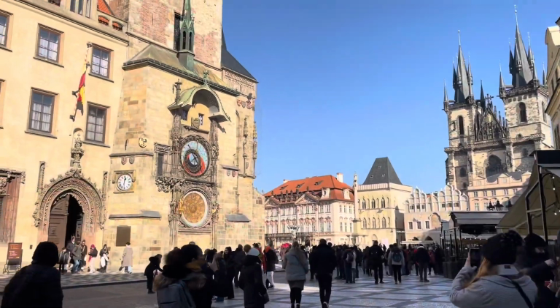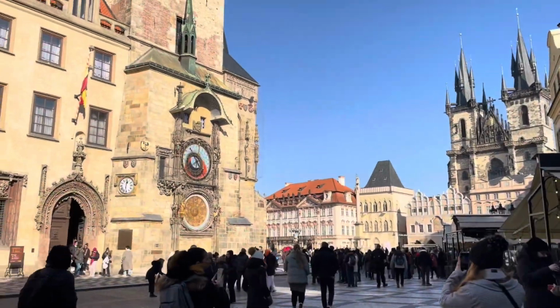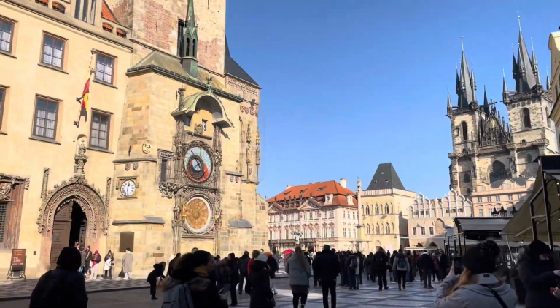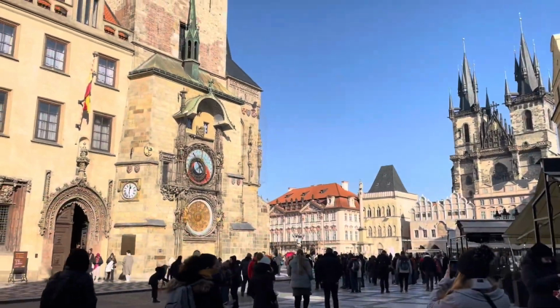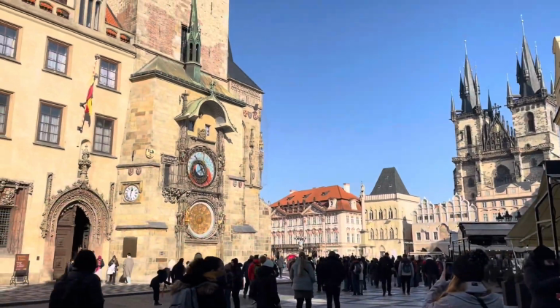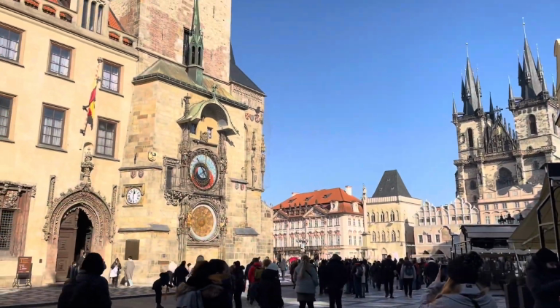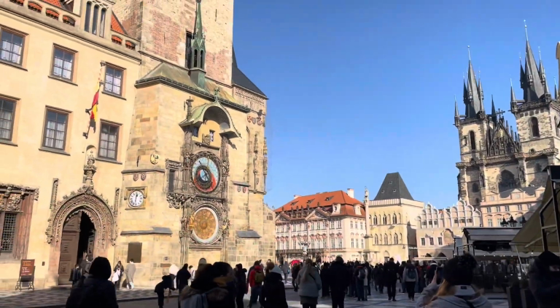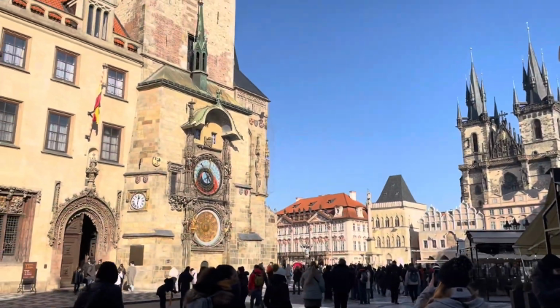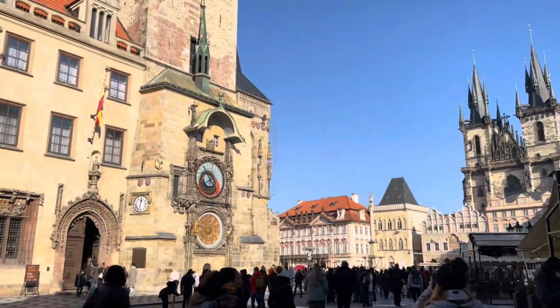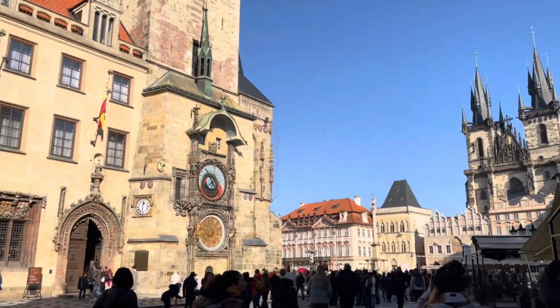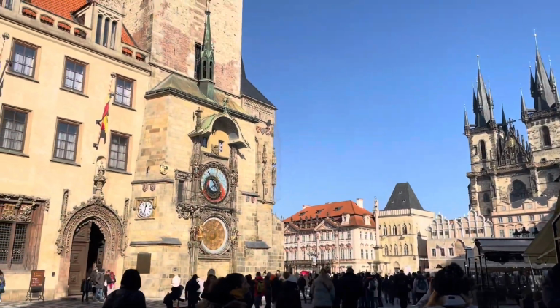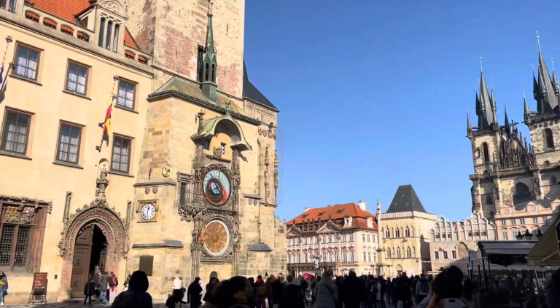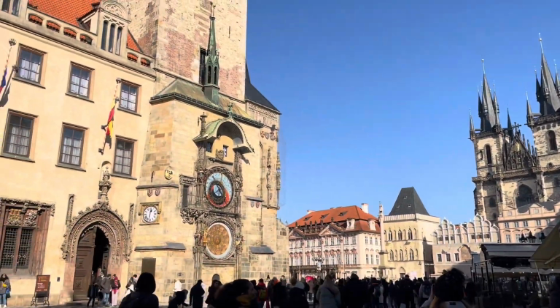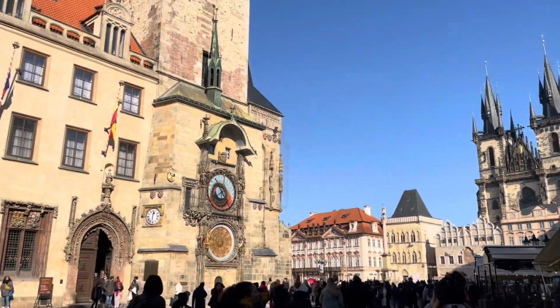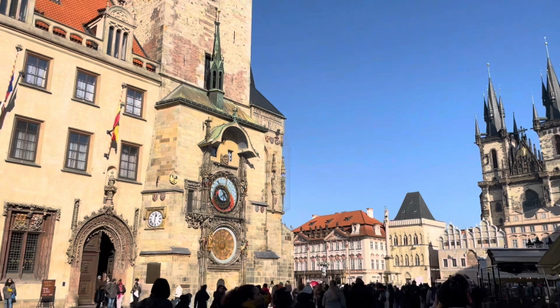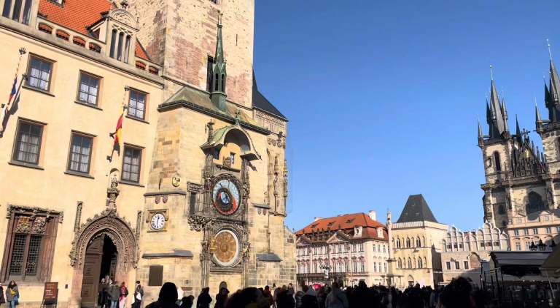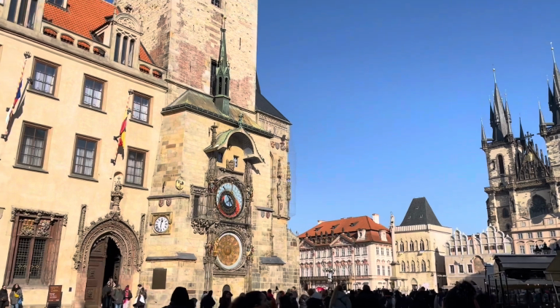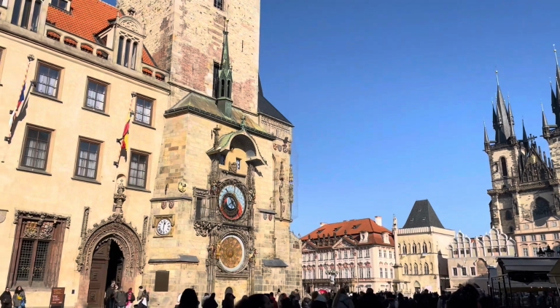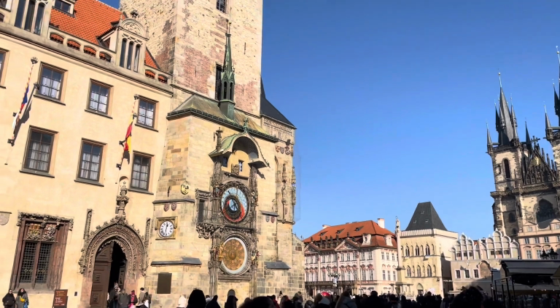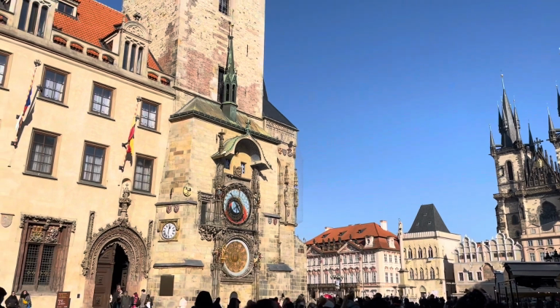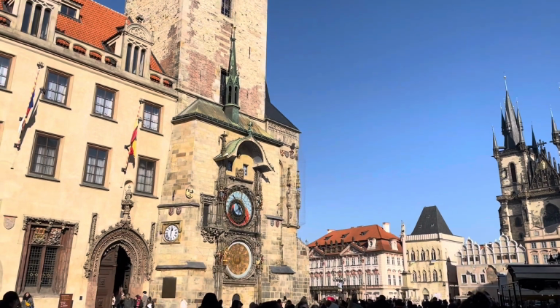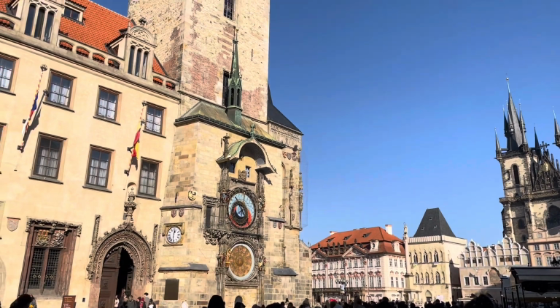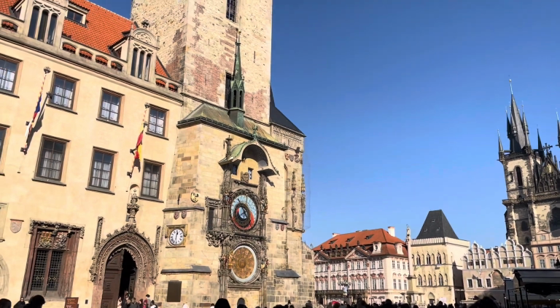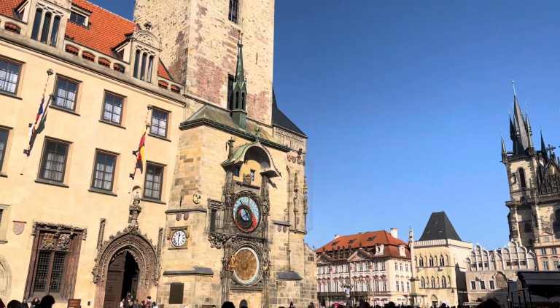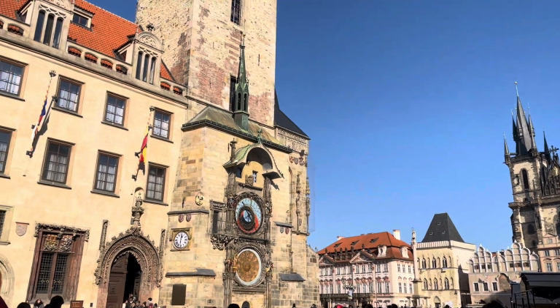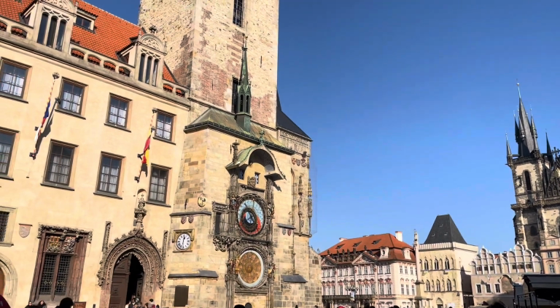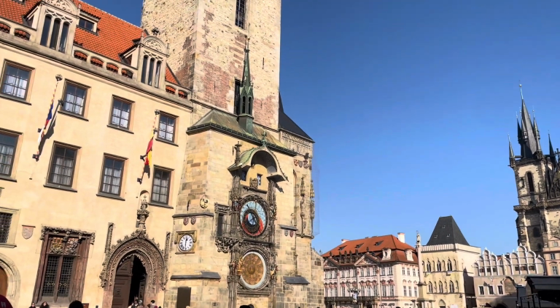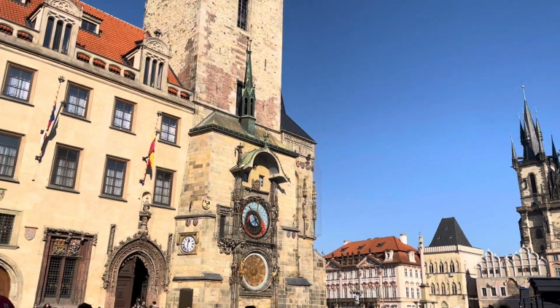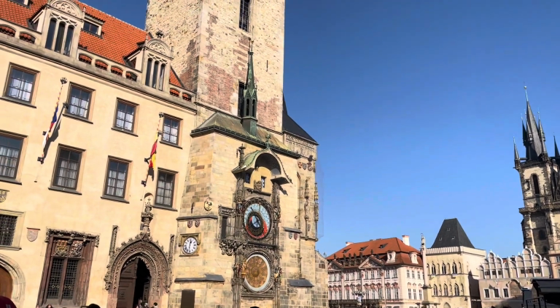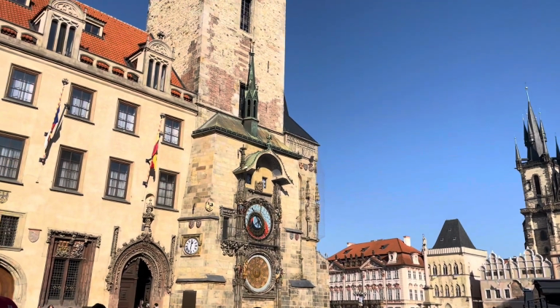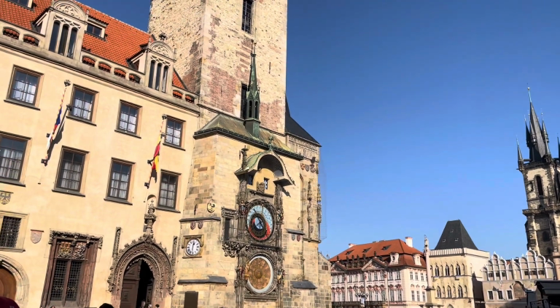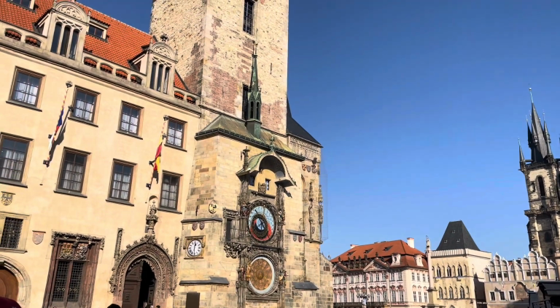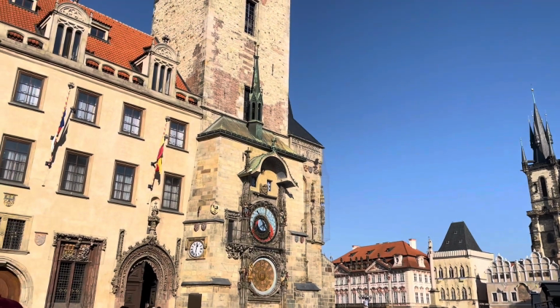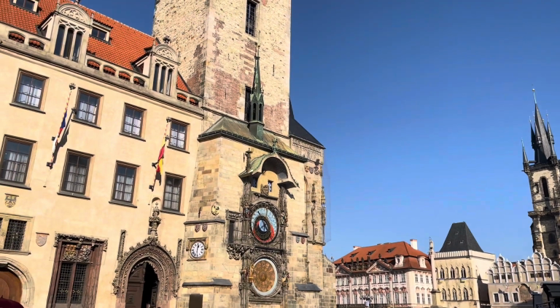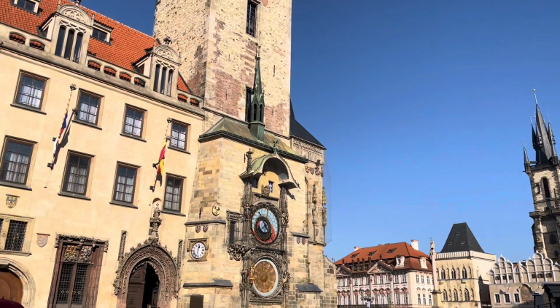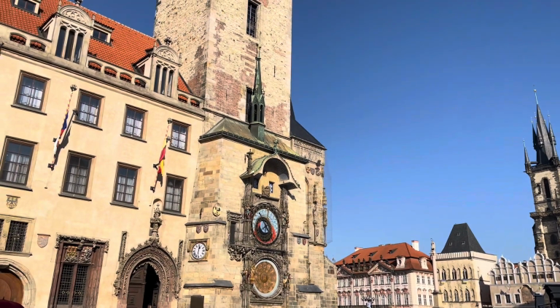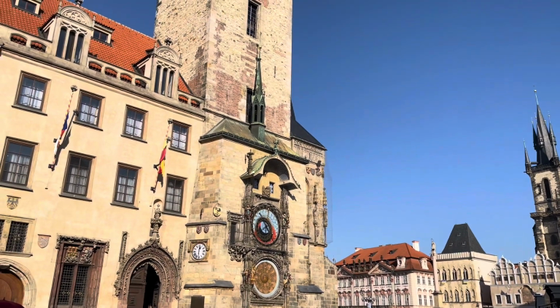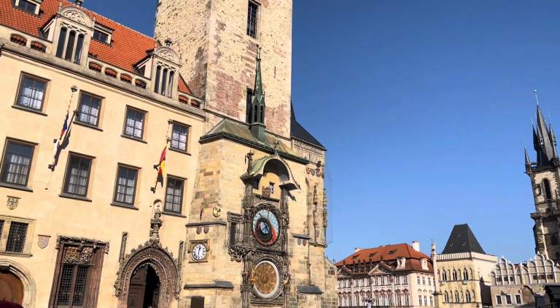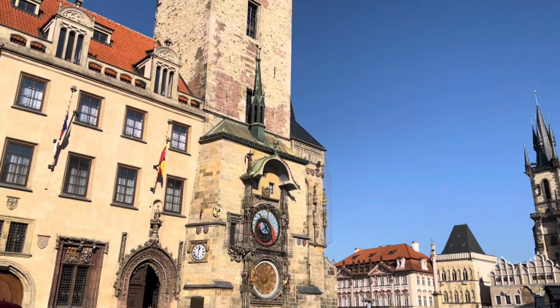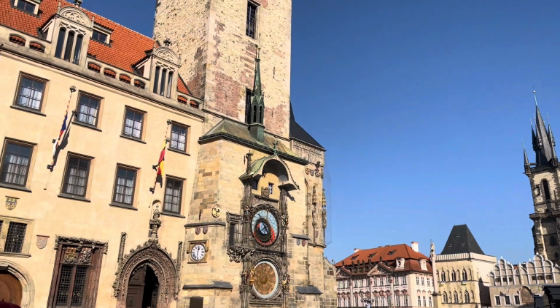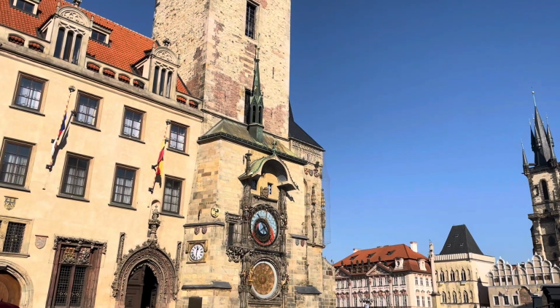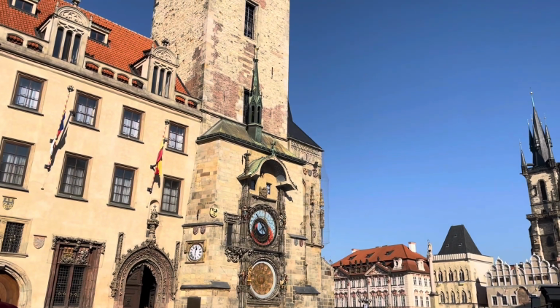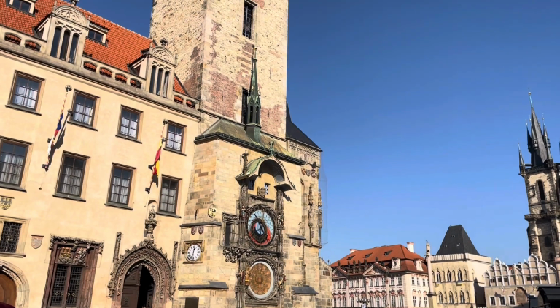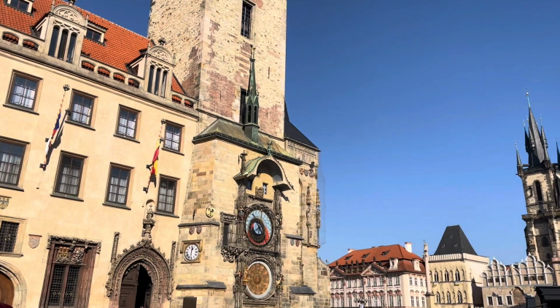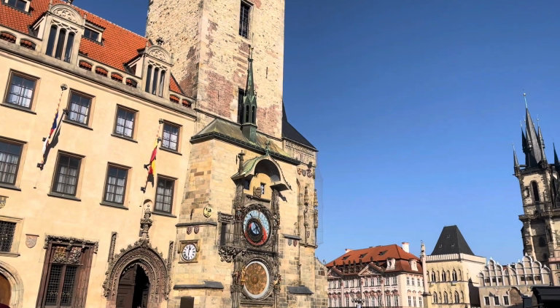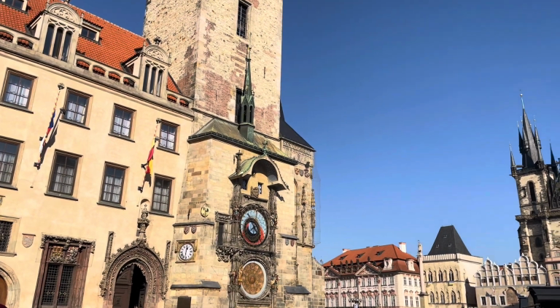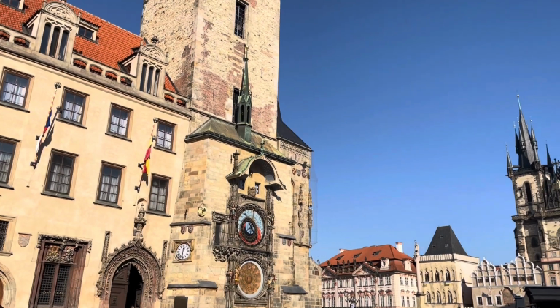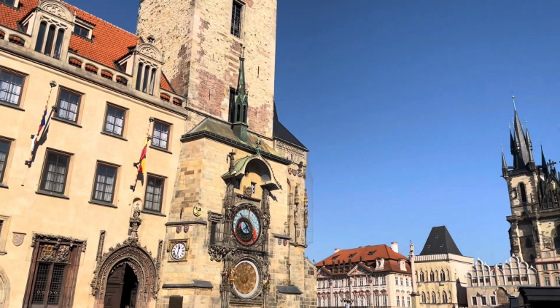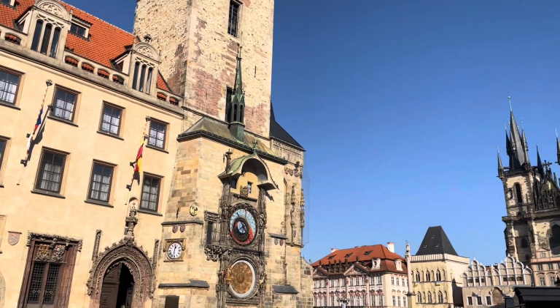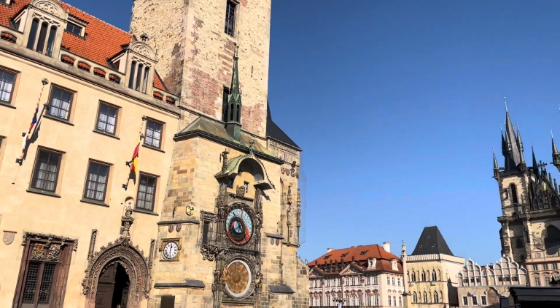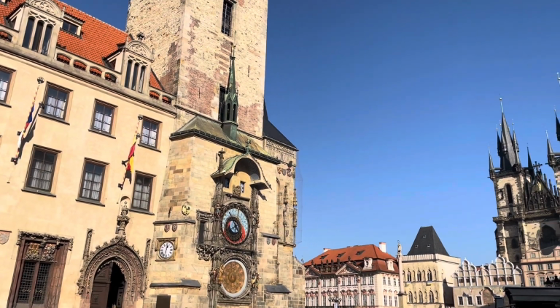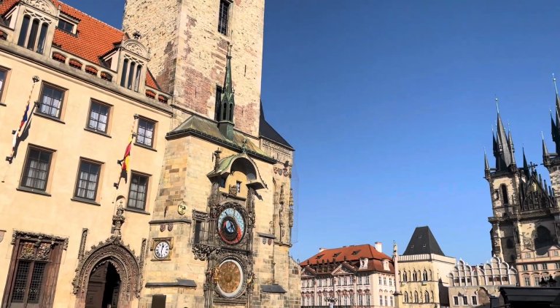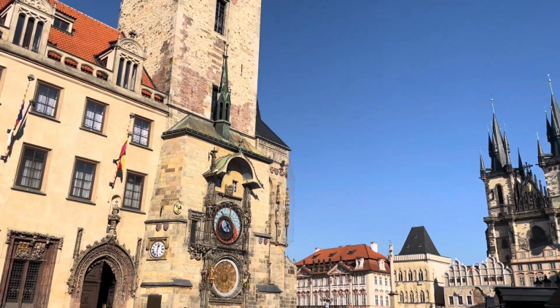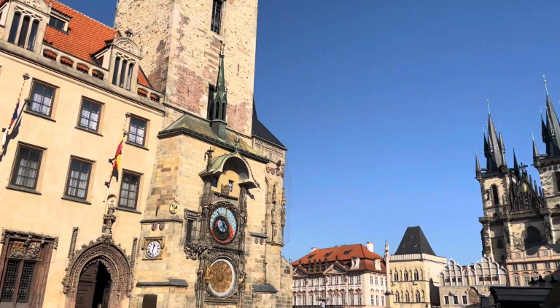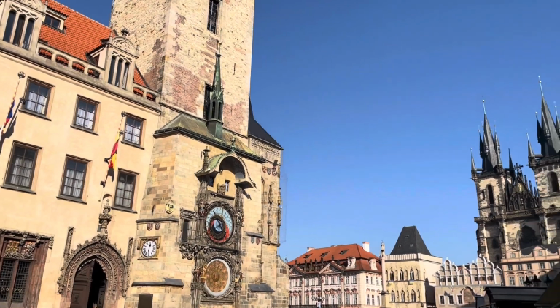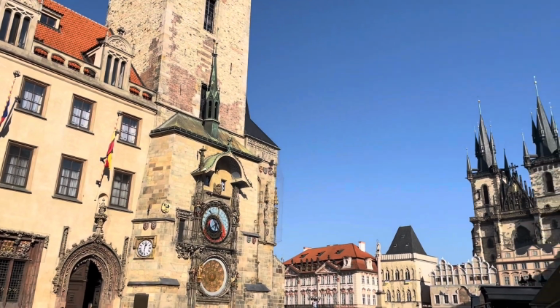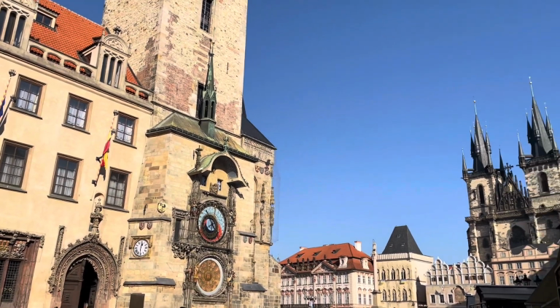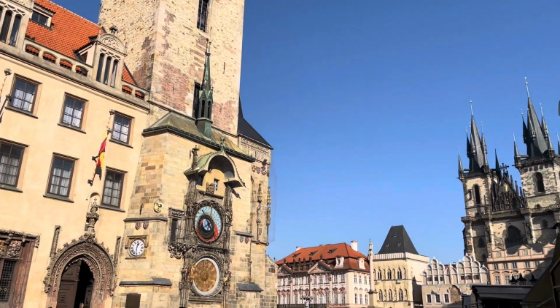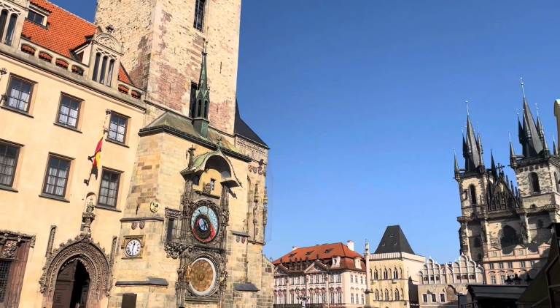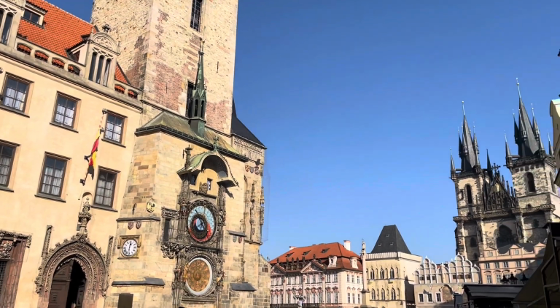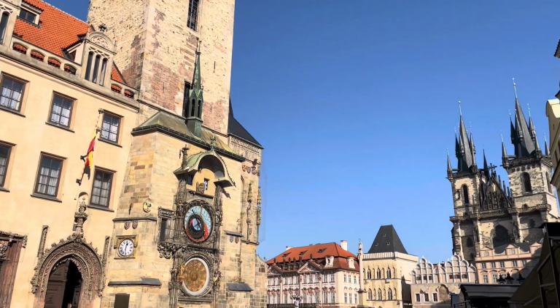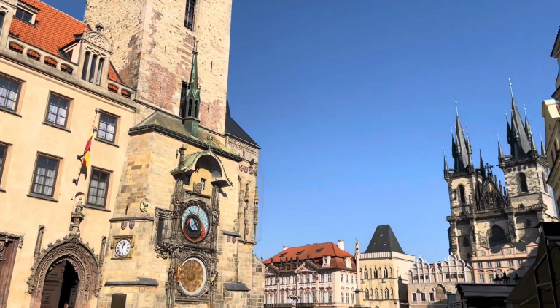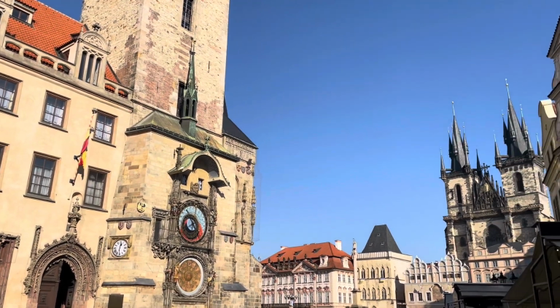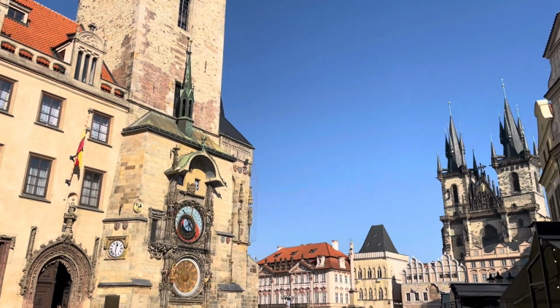And then I found myself back at the astronomical clock again. This kept happening — I would be walking and then realize I was there again.